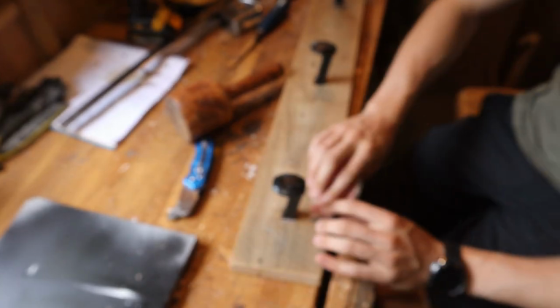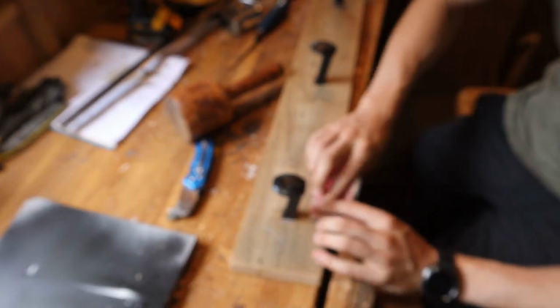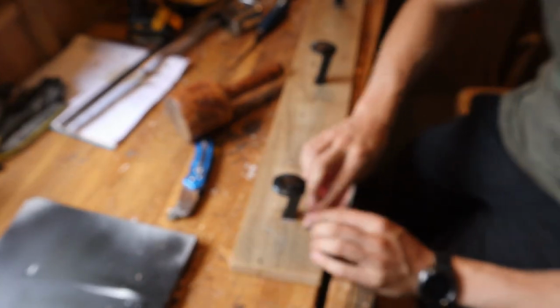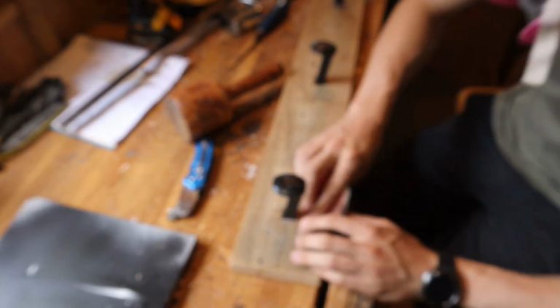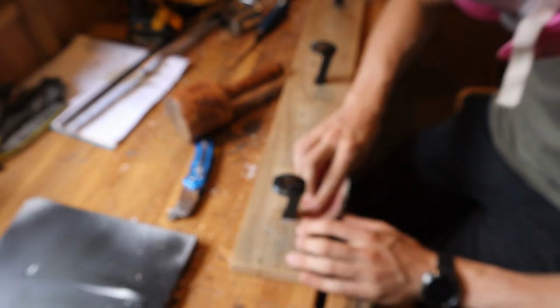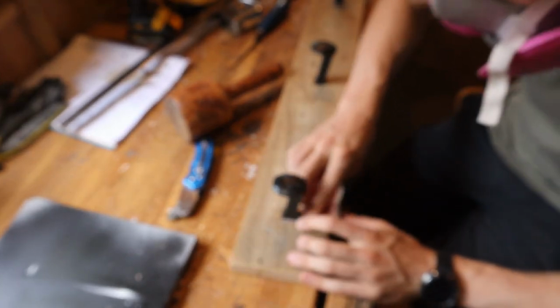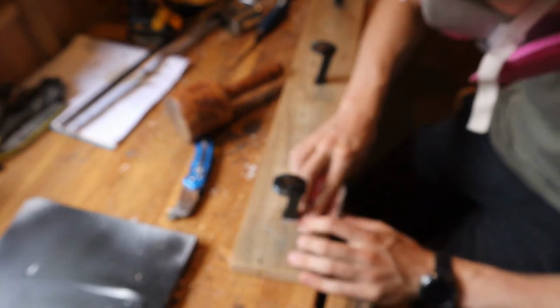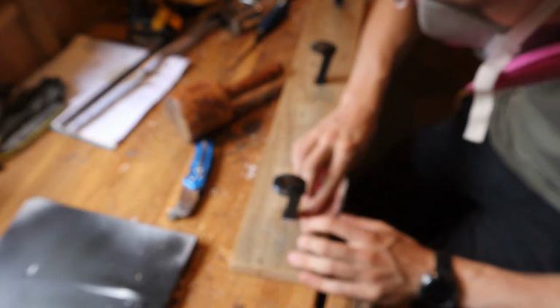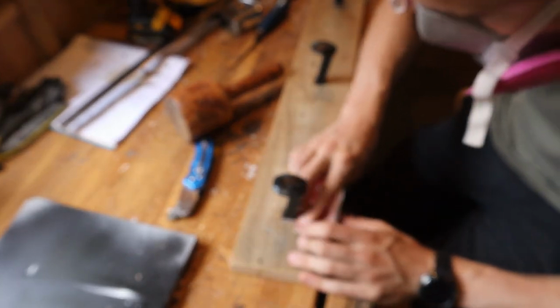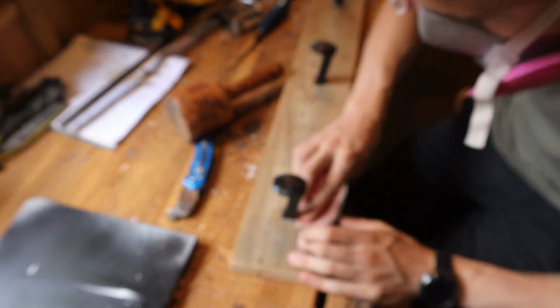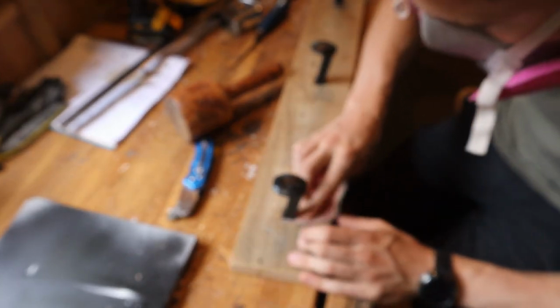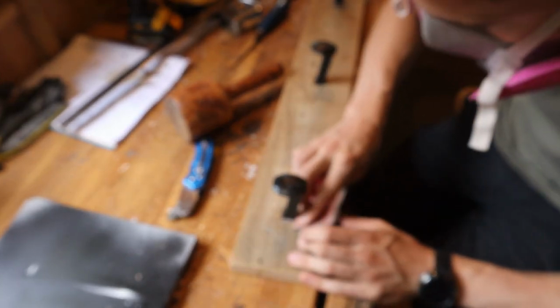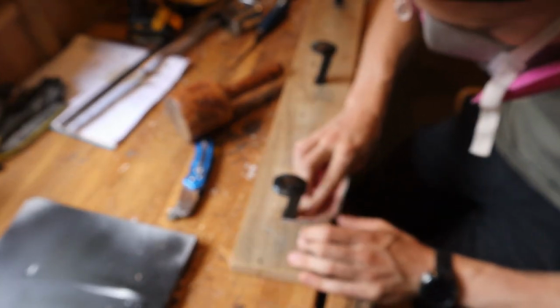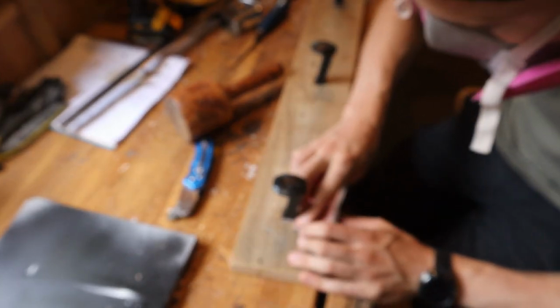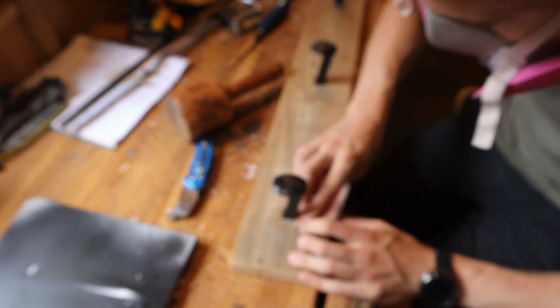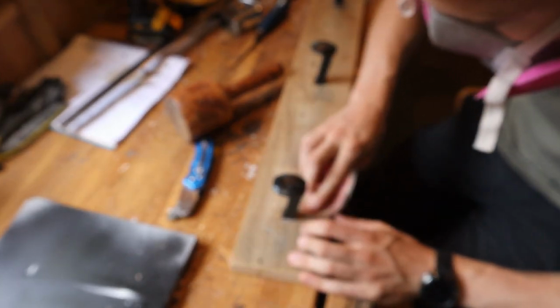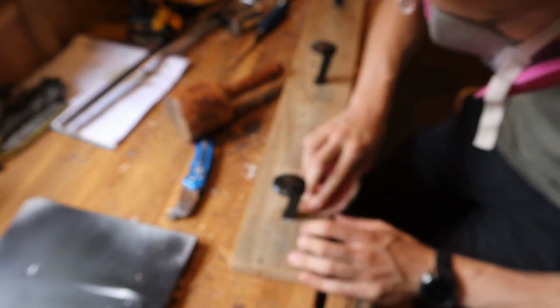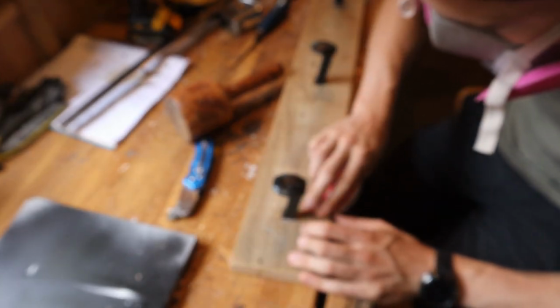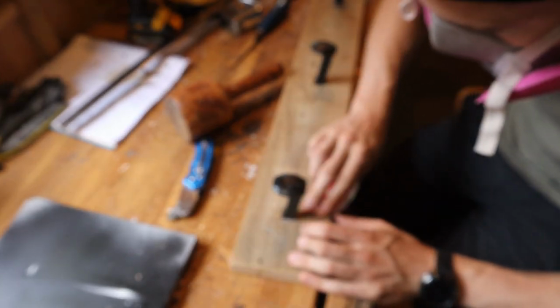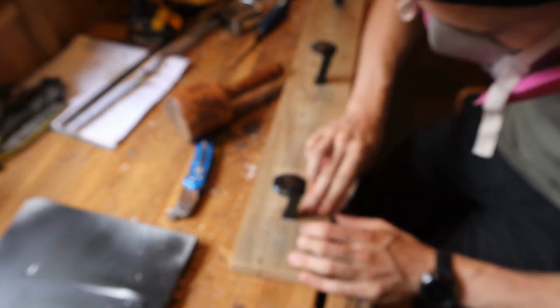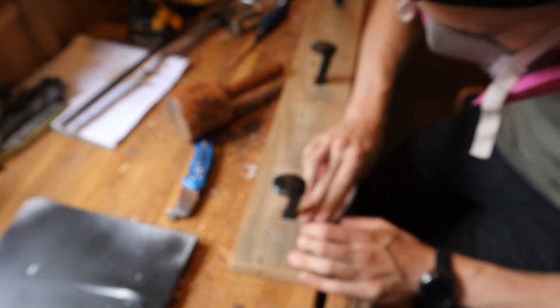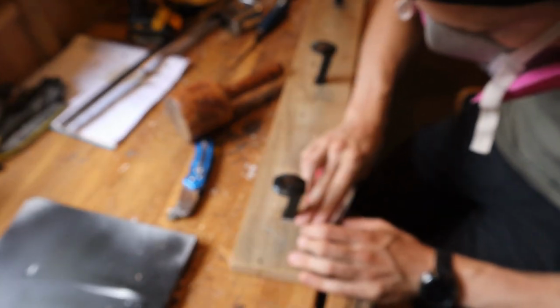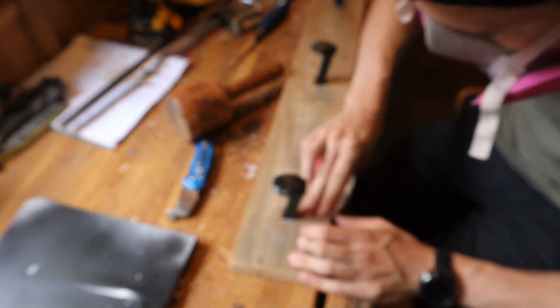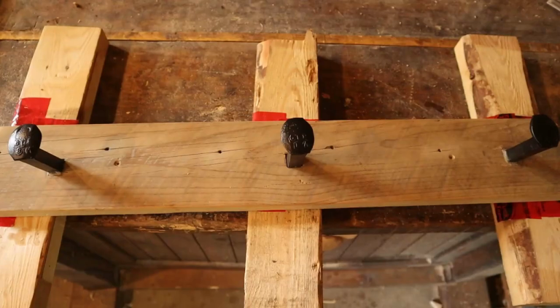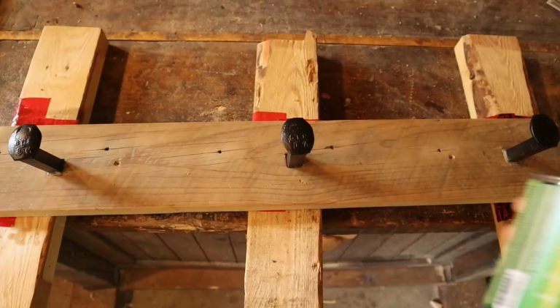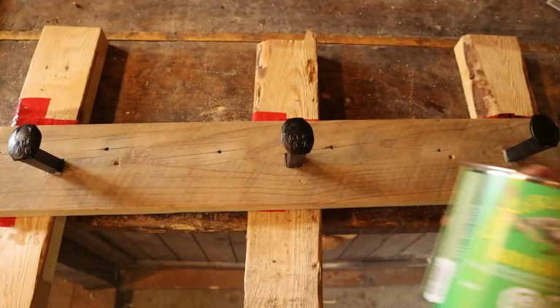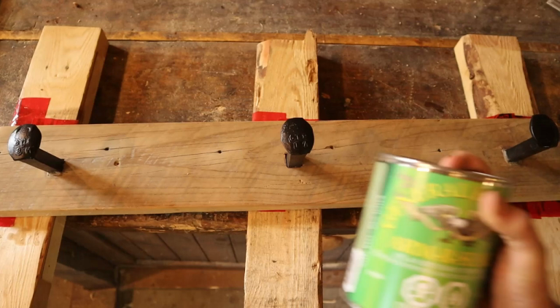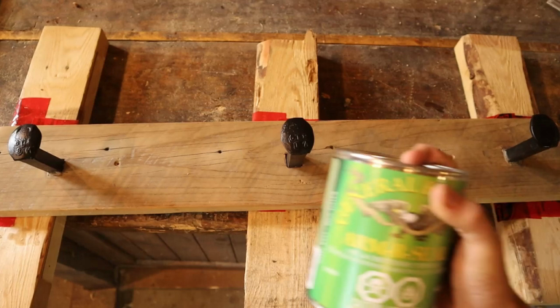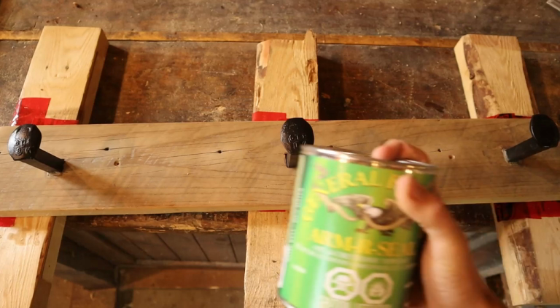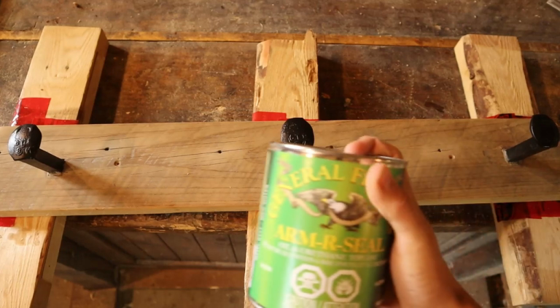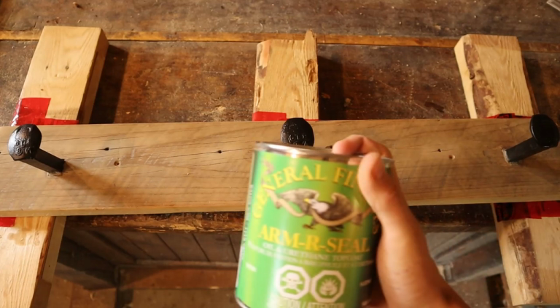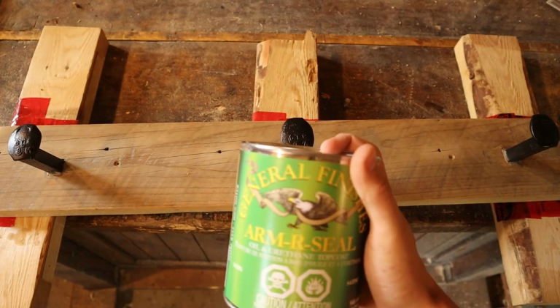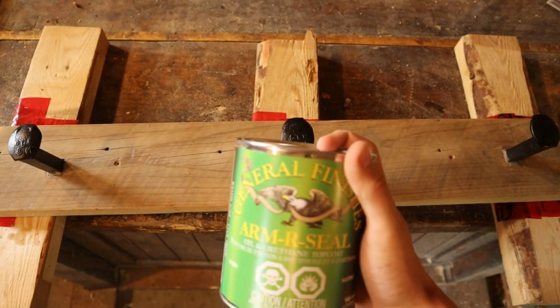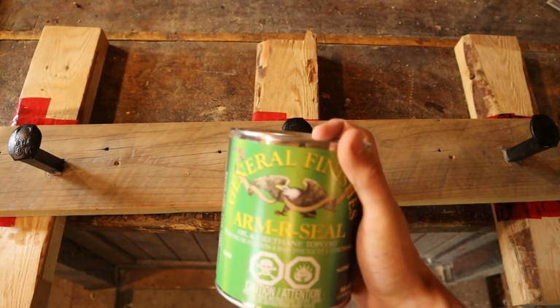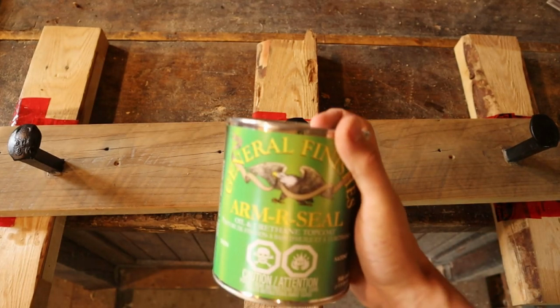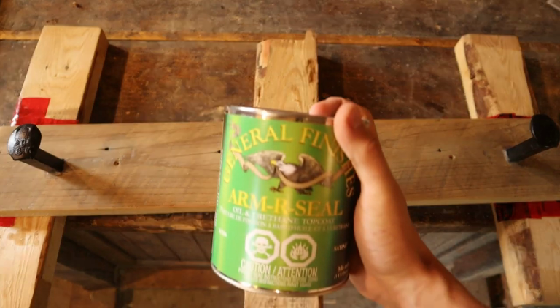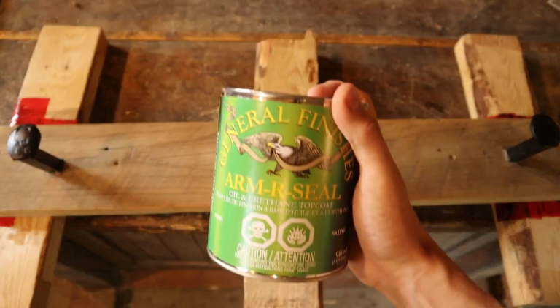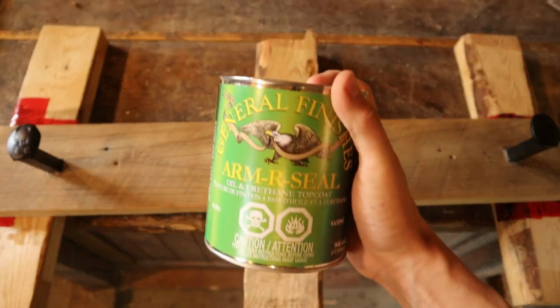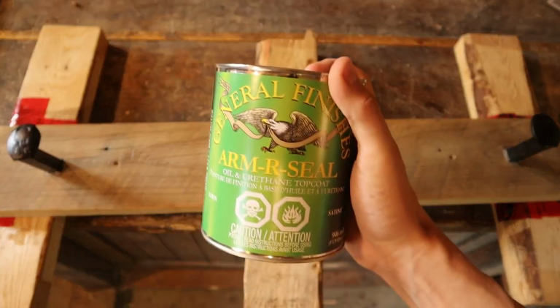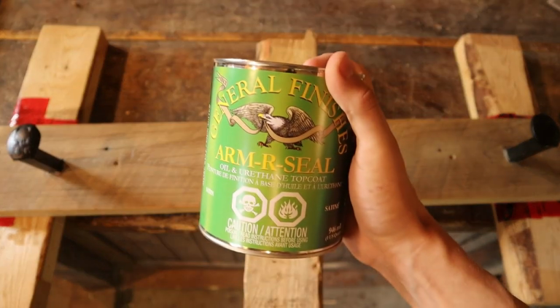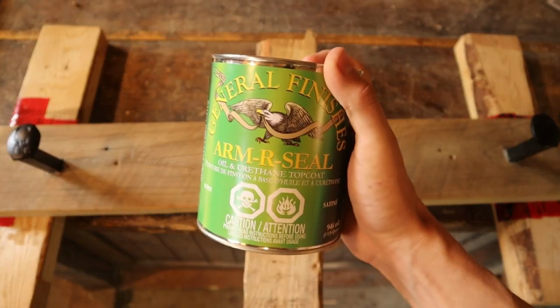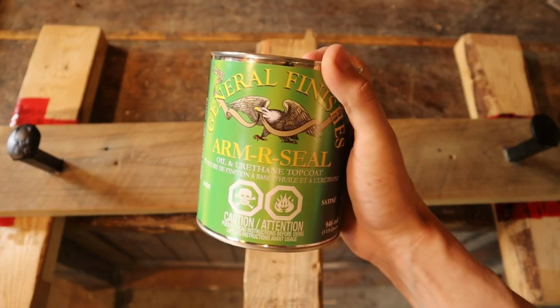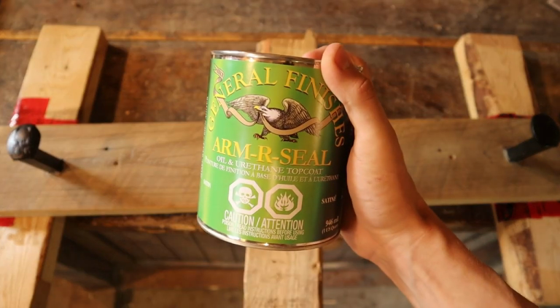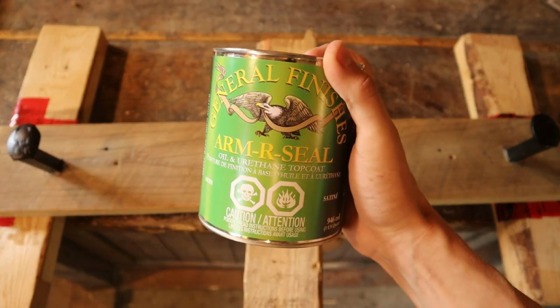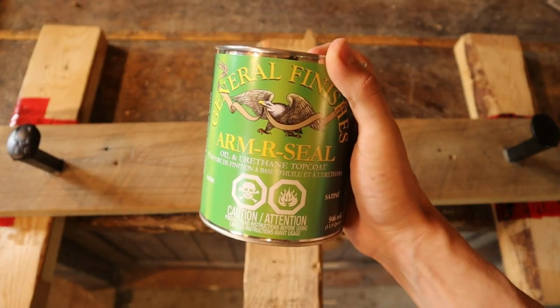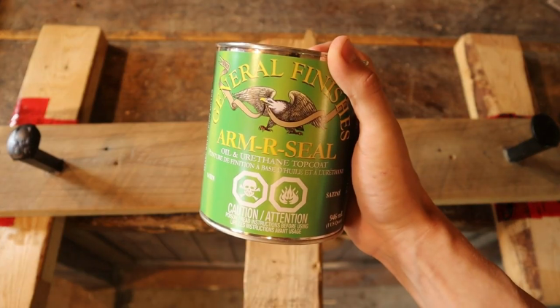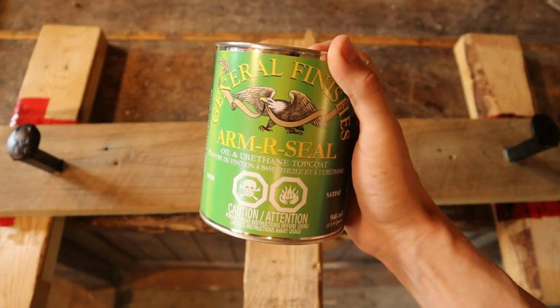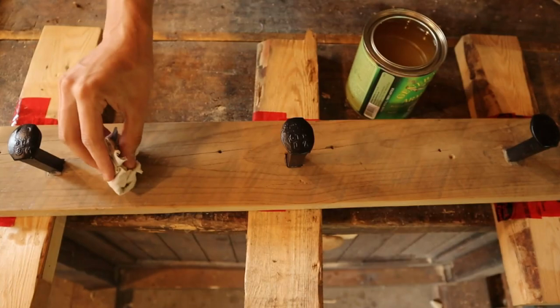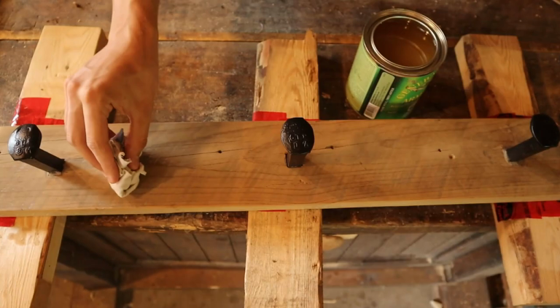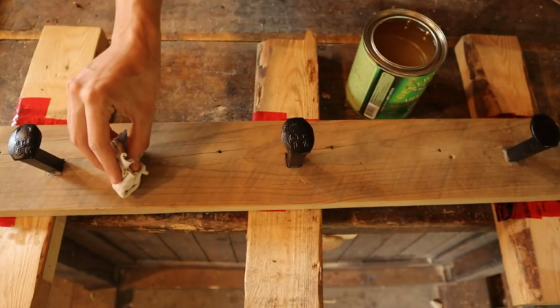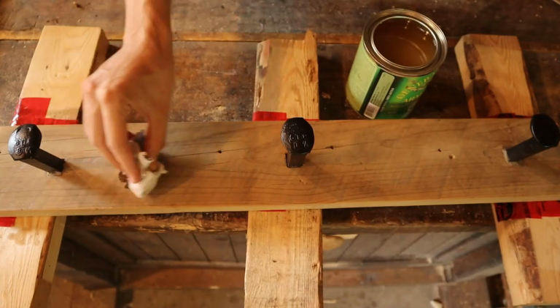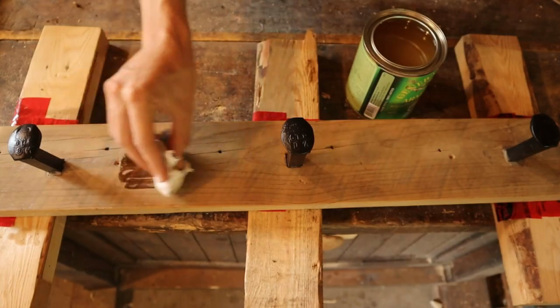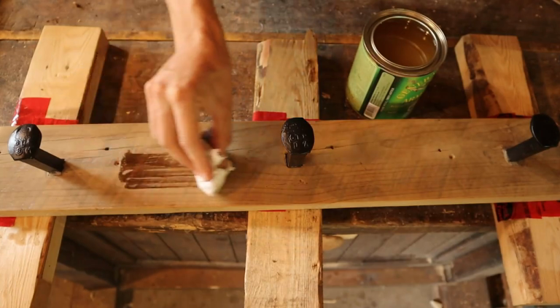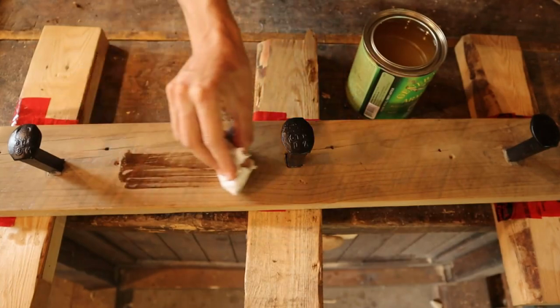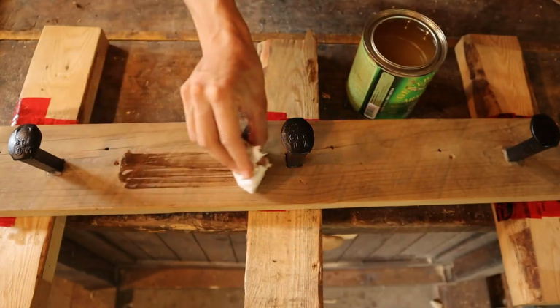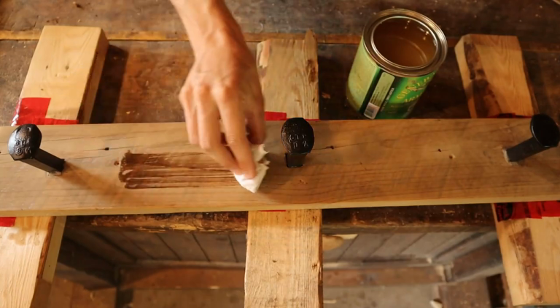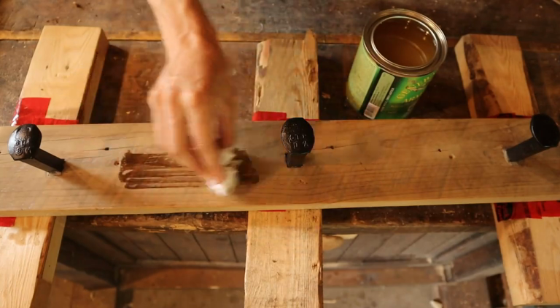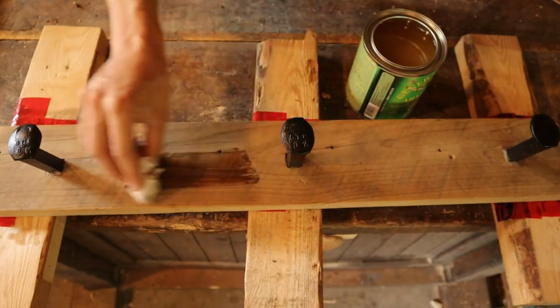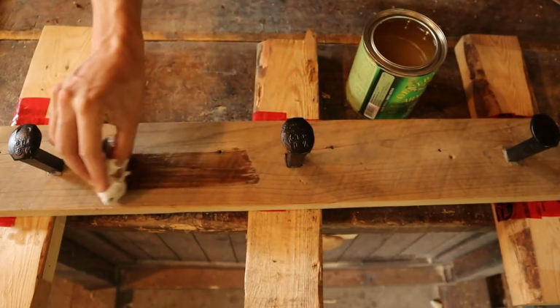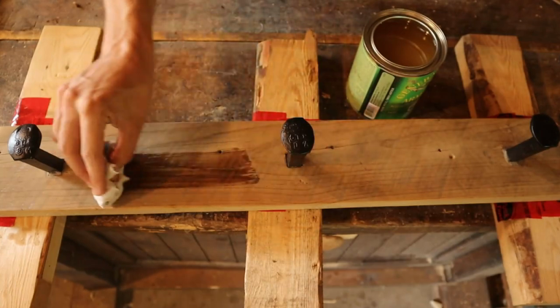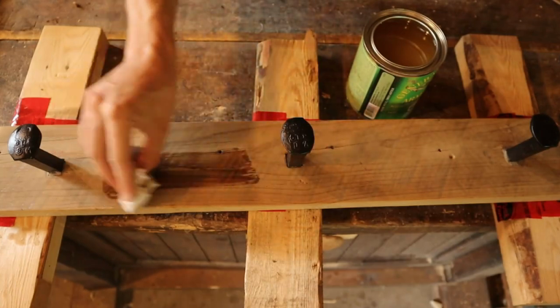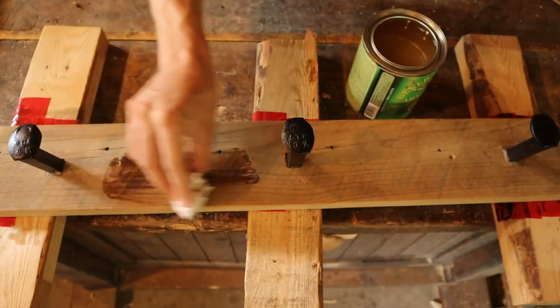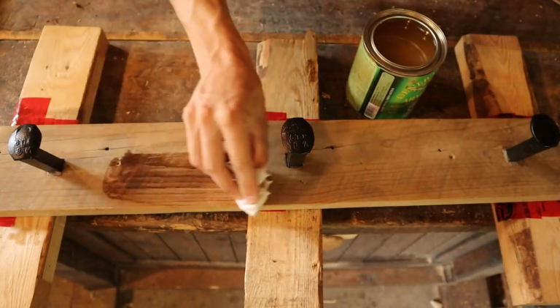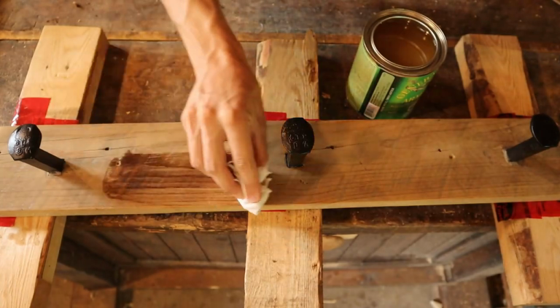The board was then finished with three coats of General Finishes oil and urethane, sanding to 320 between coats.